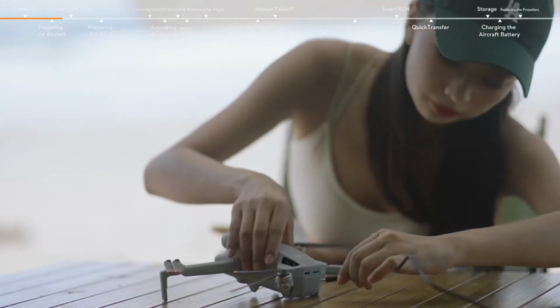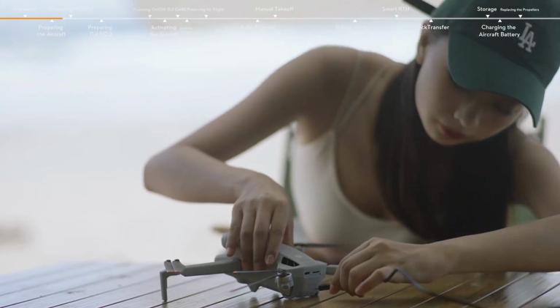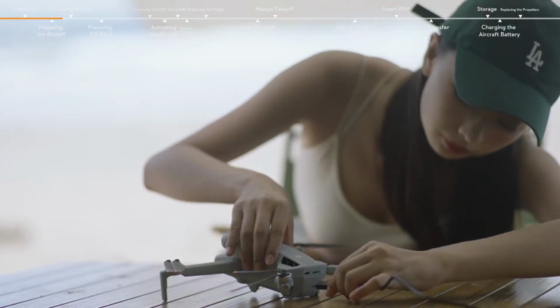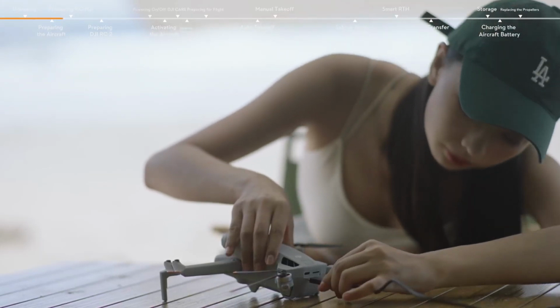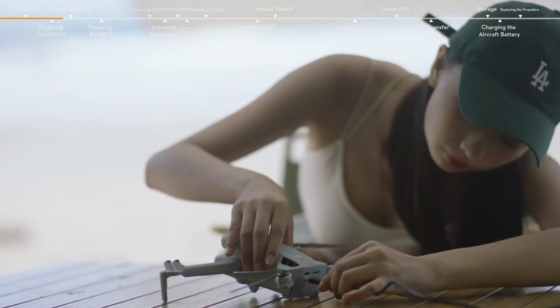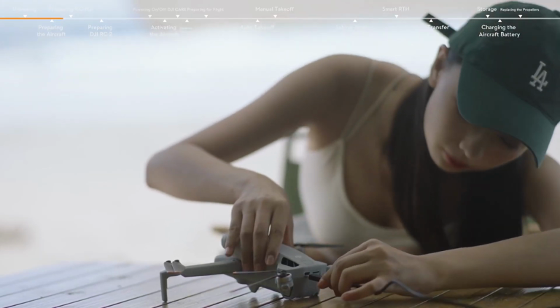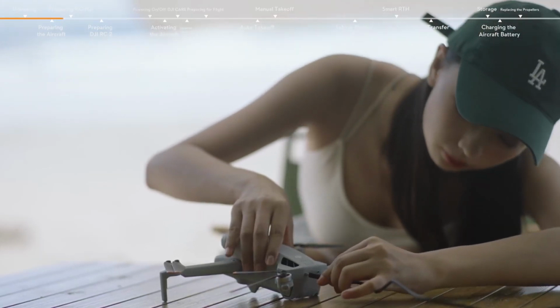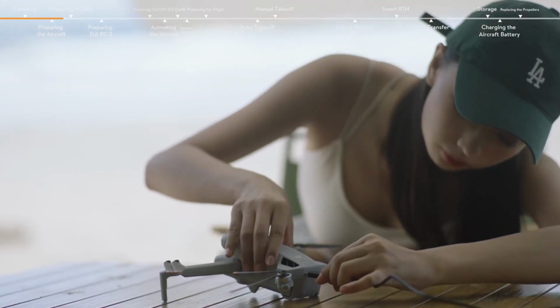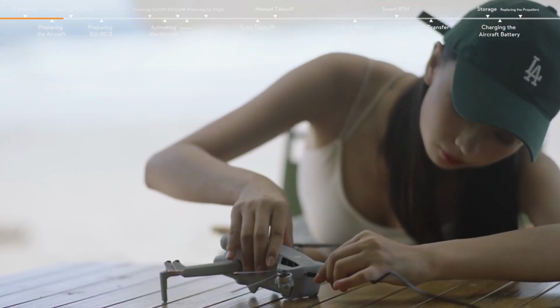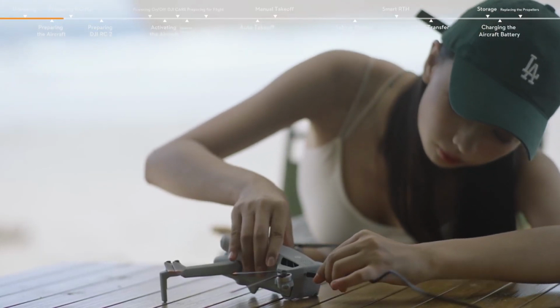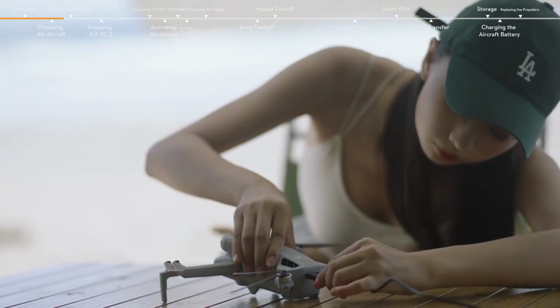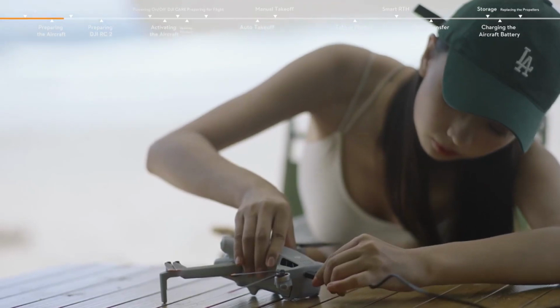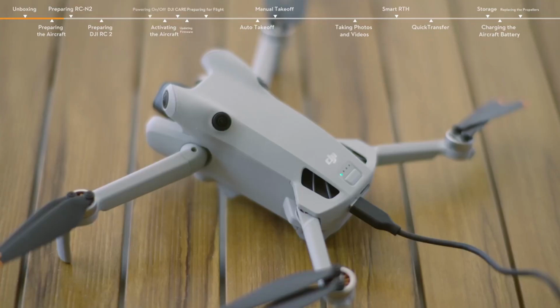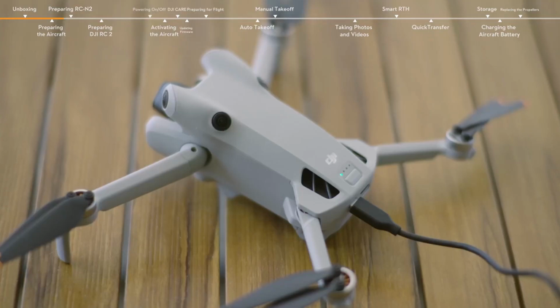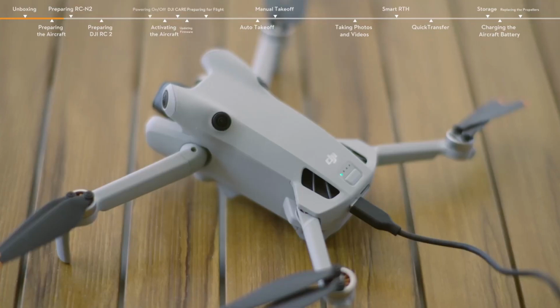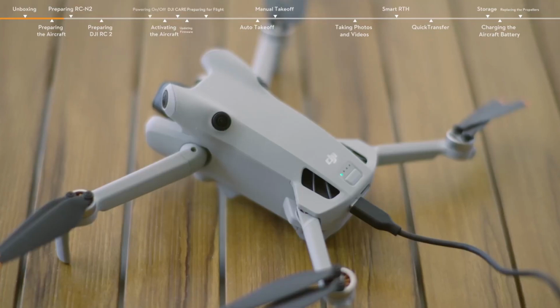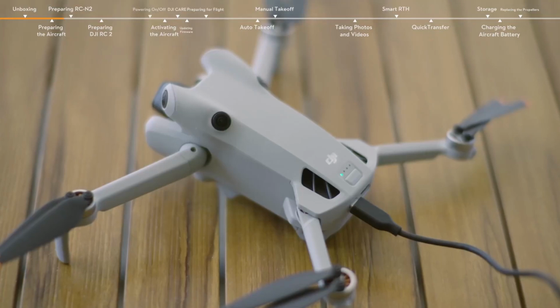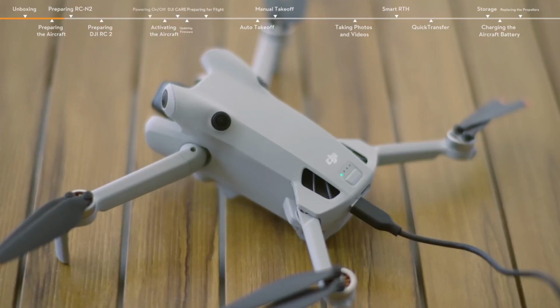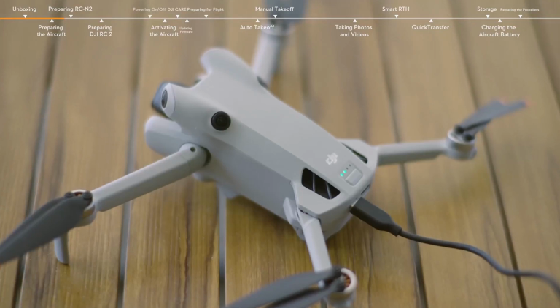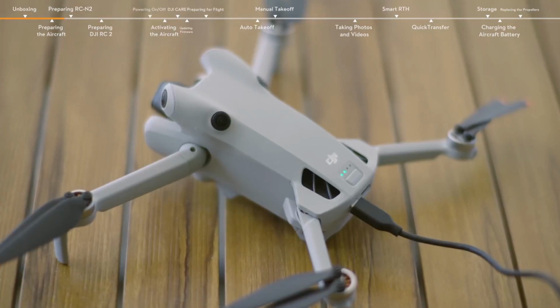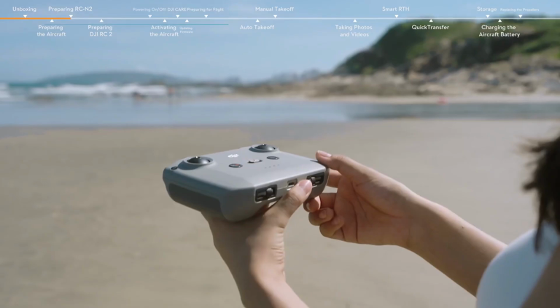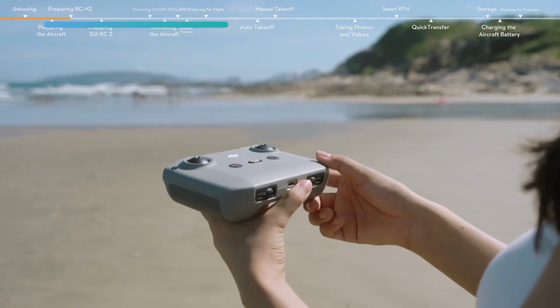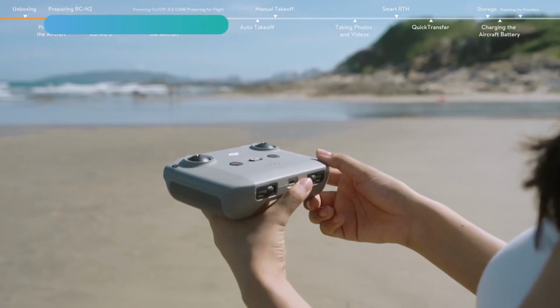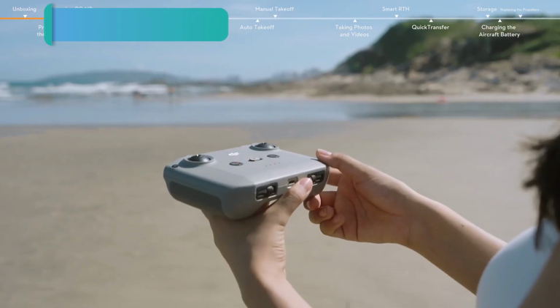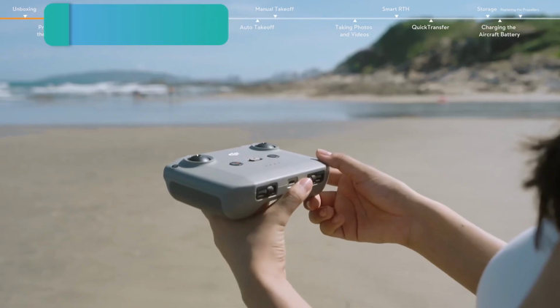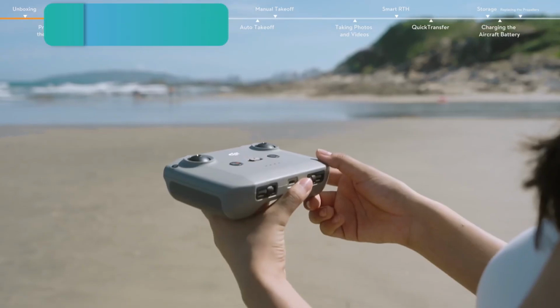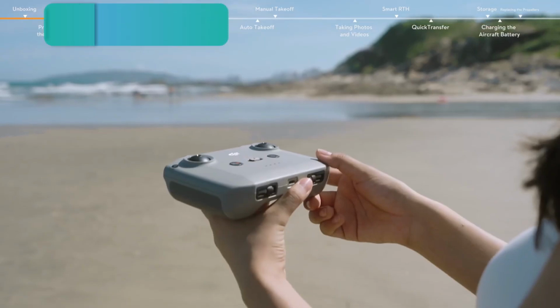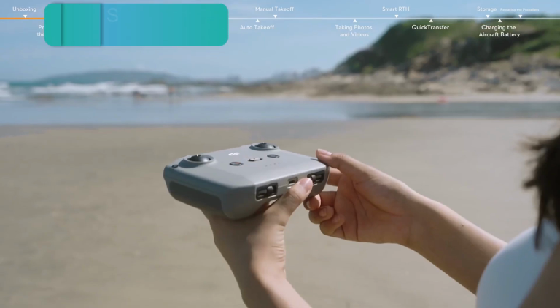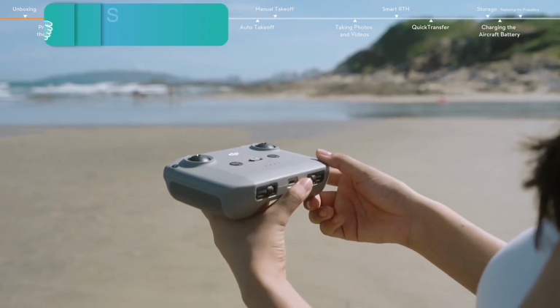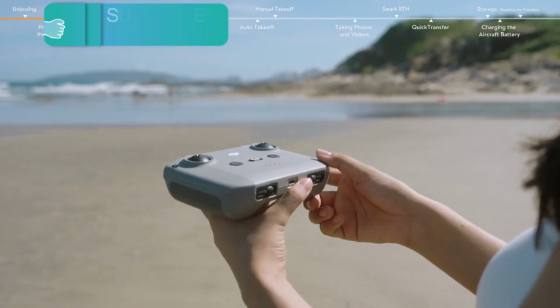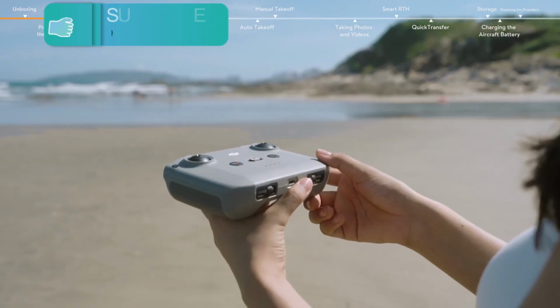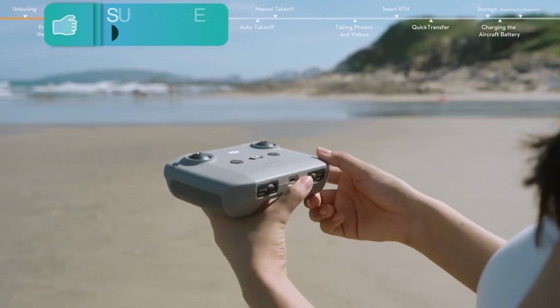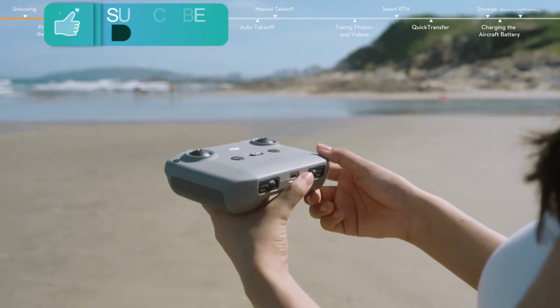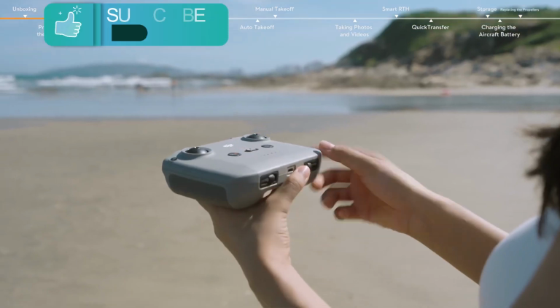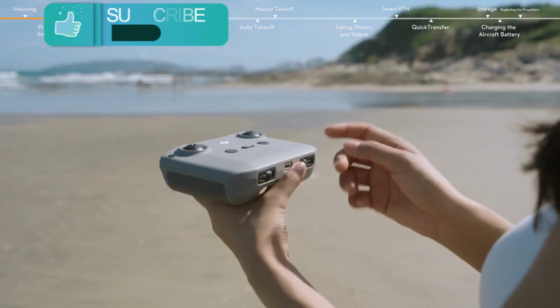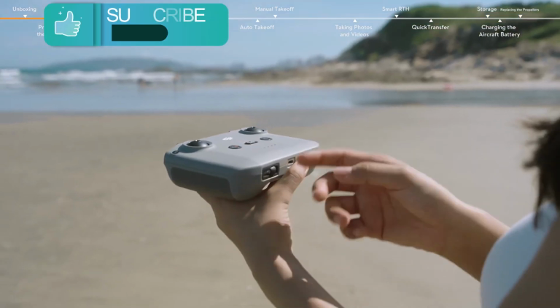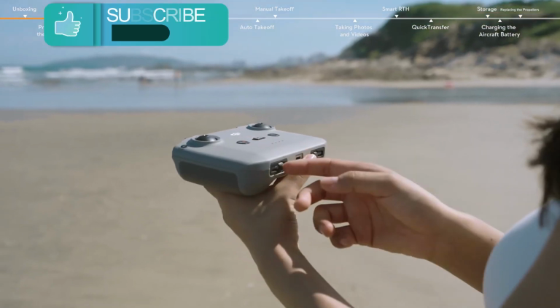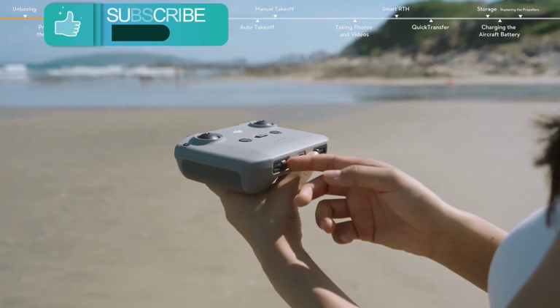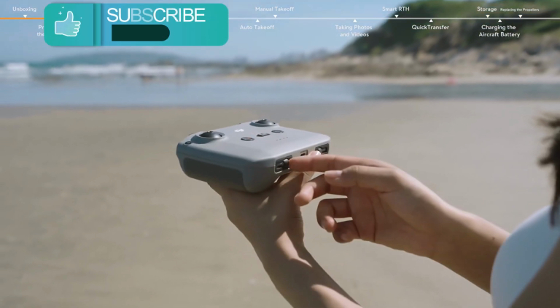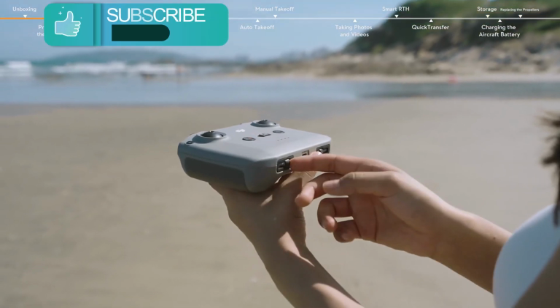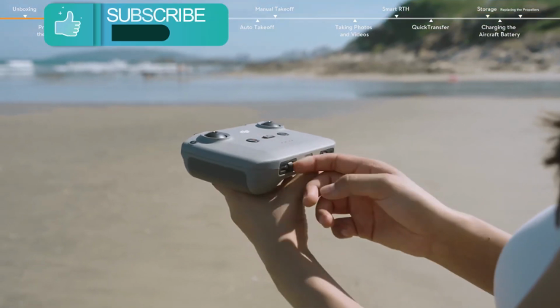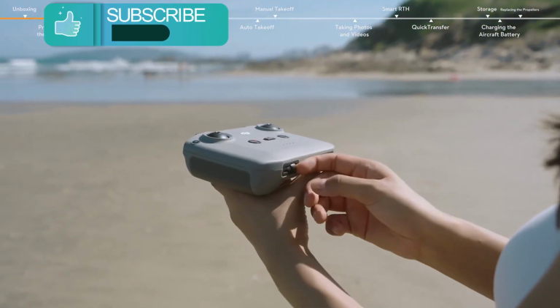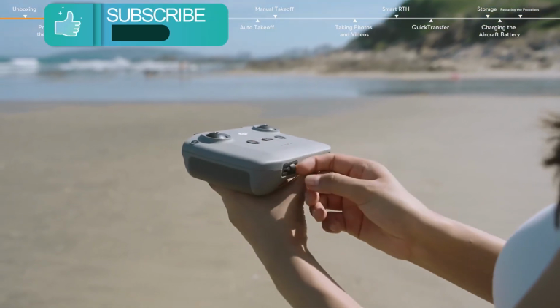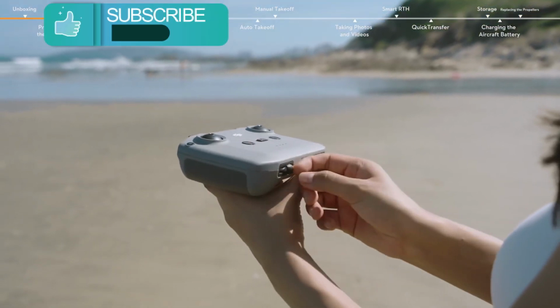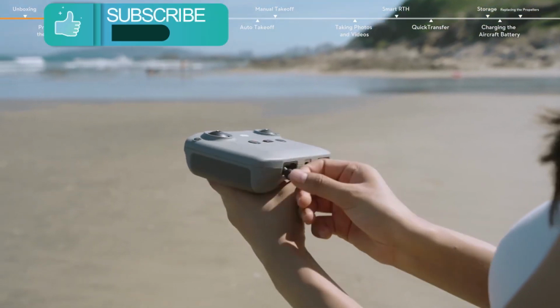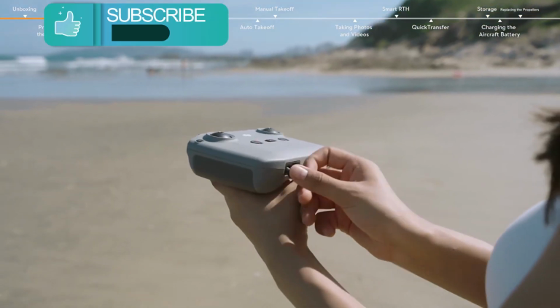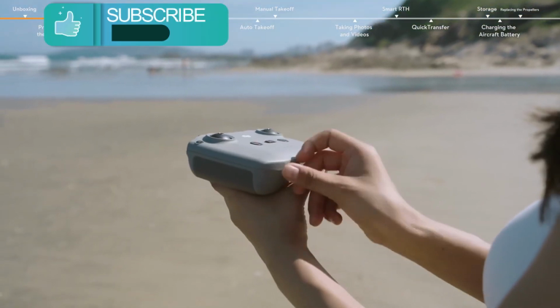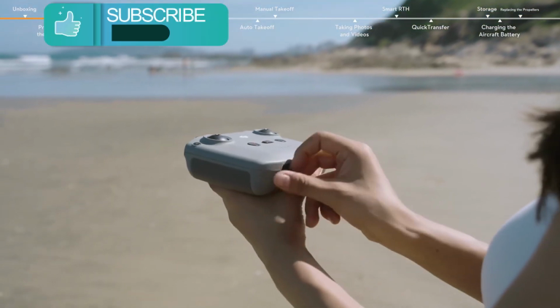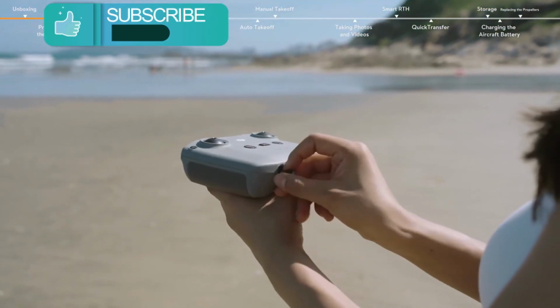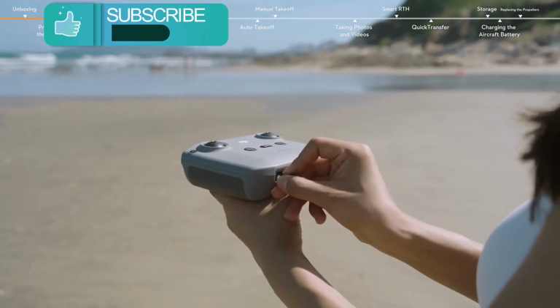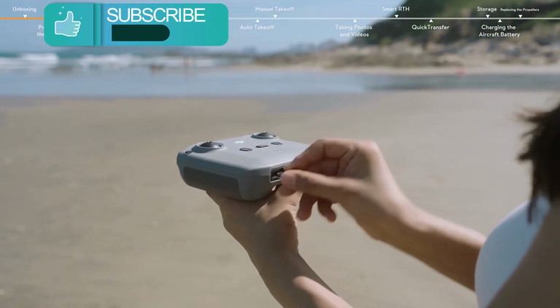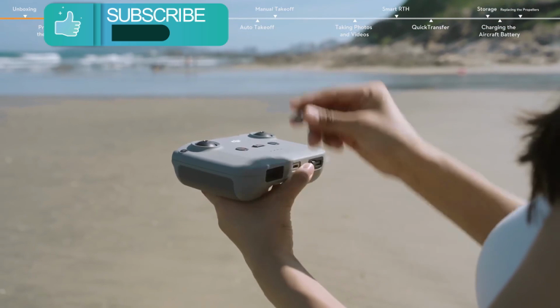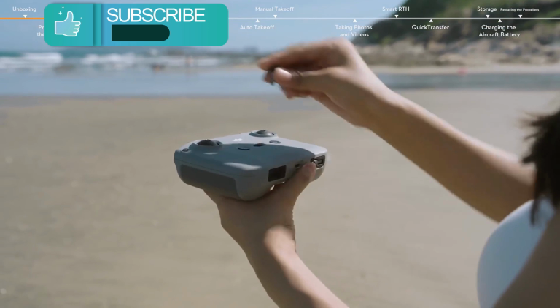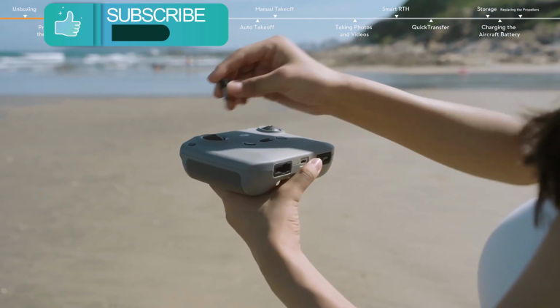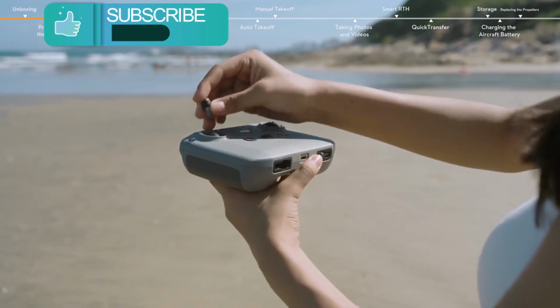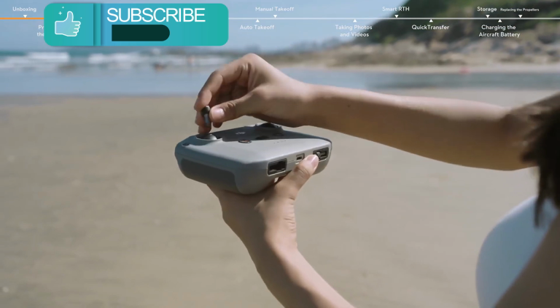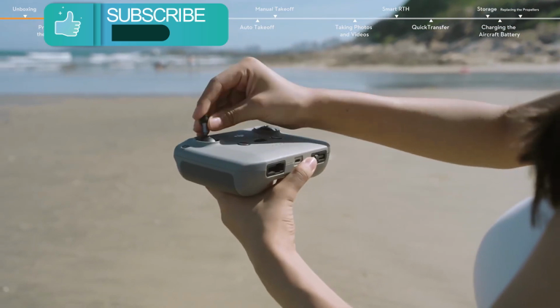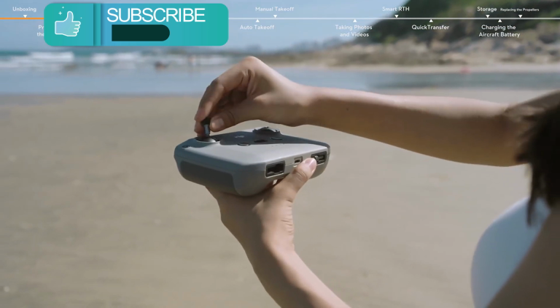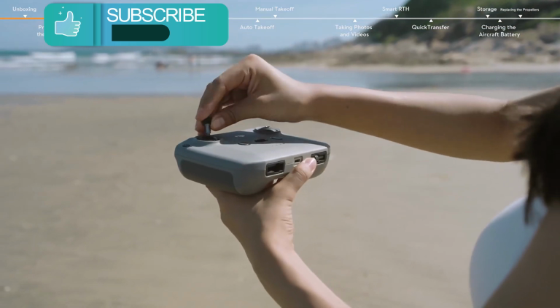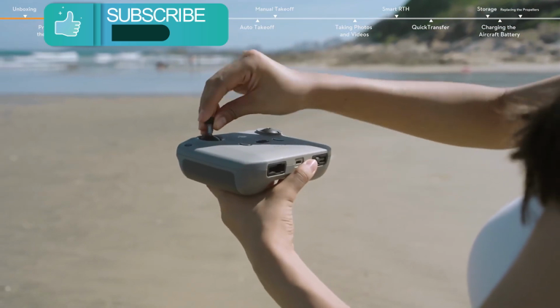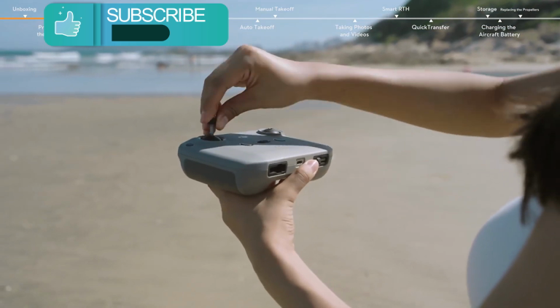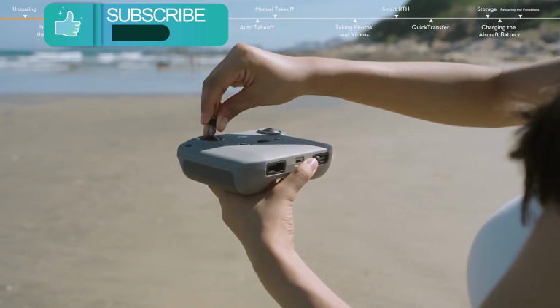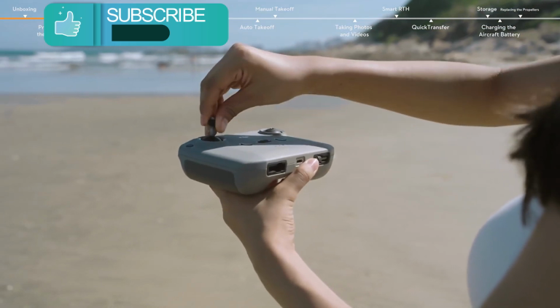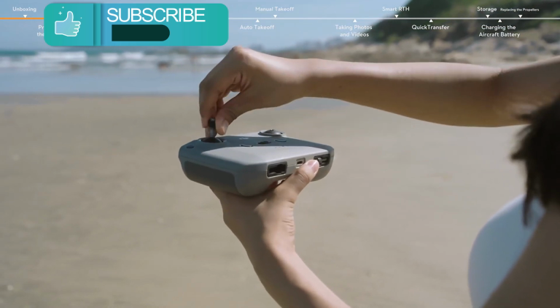The drone allows you to share videos instantly without the need for post-cutting, delivering high-quality footage straight from the camera.